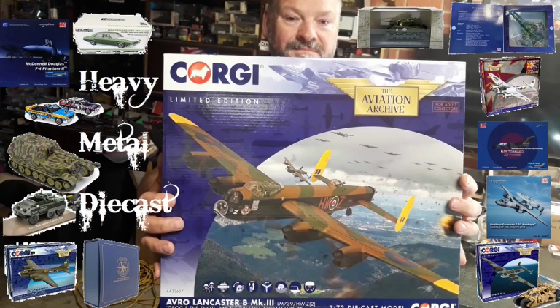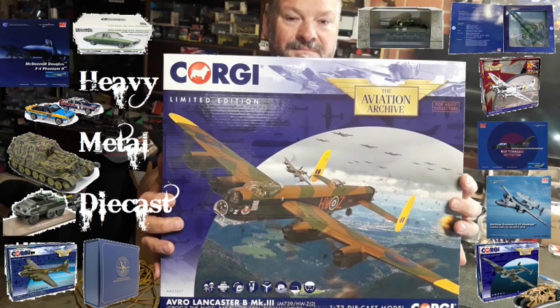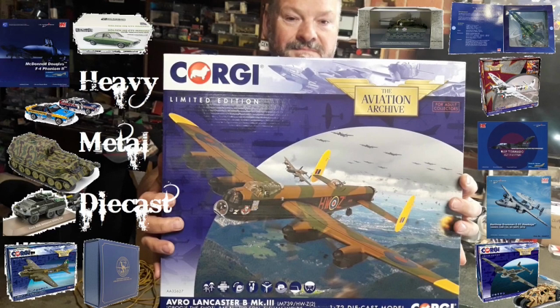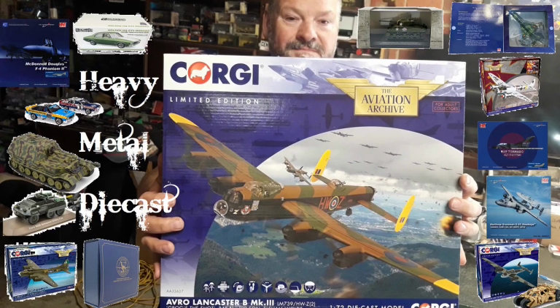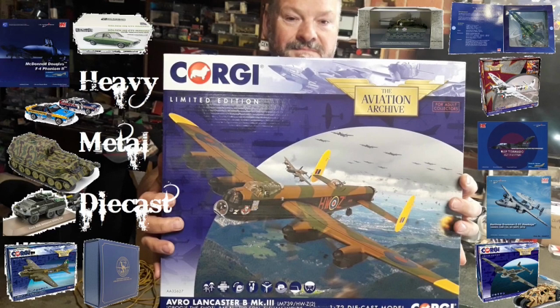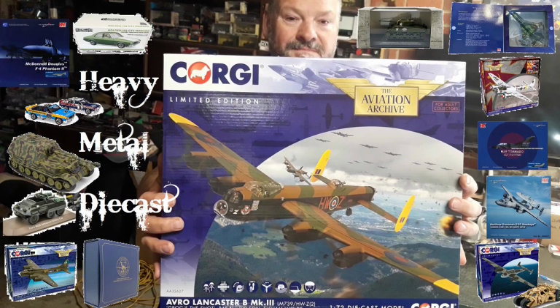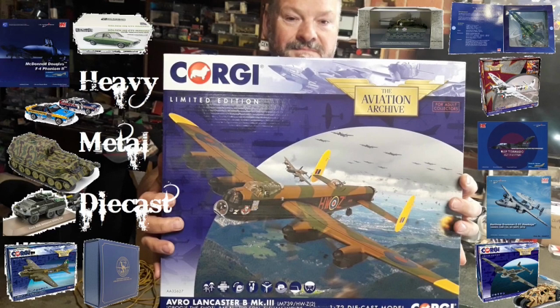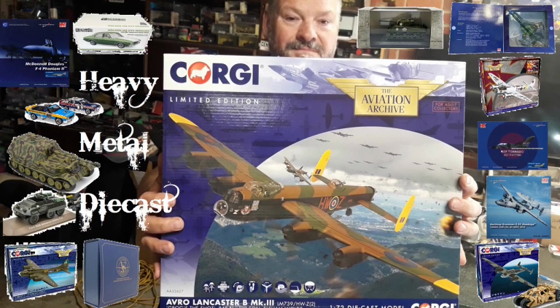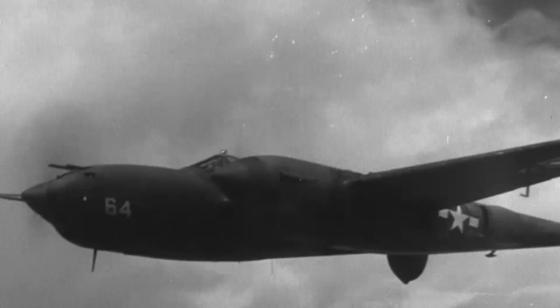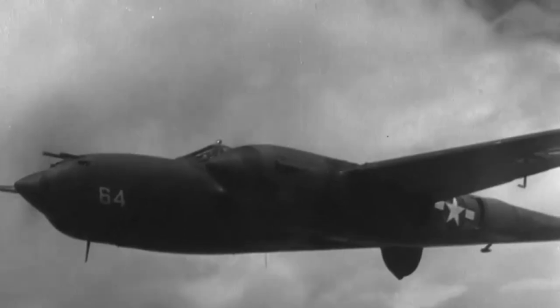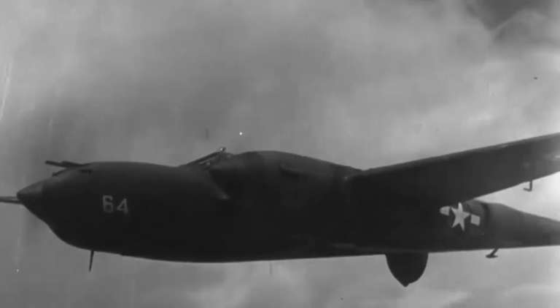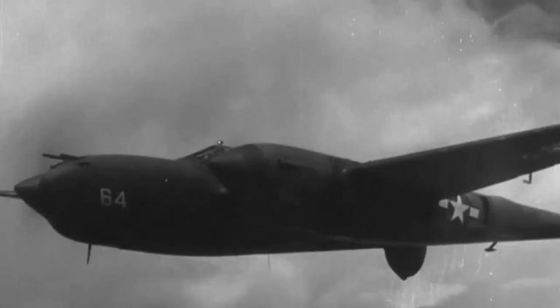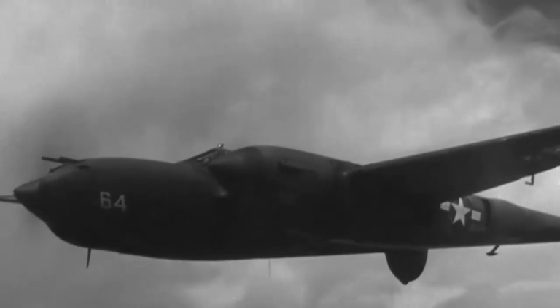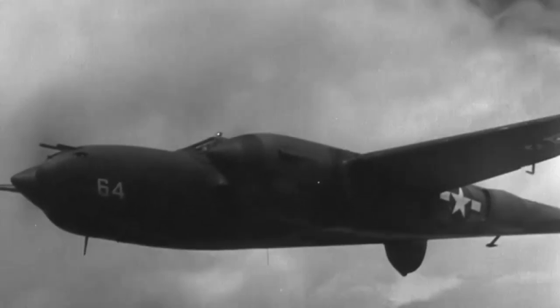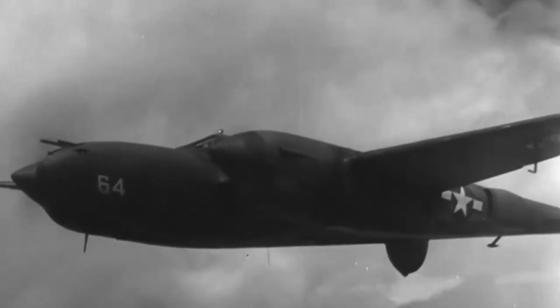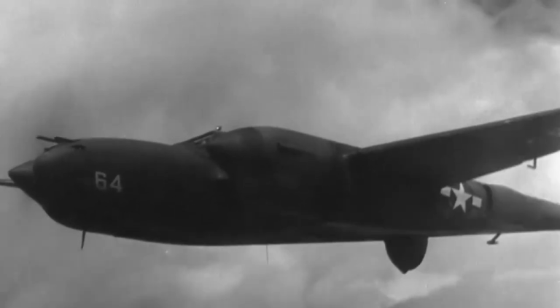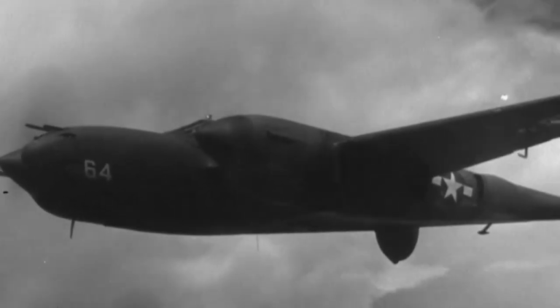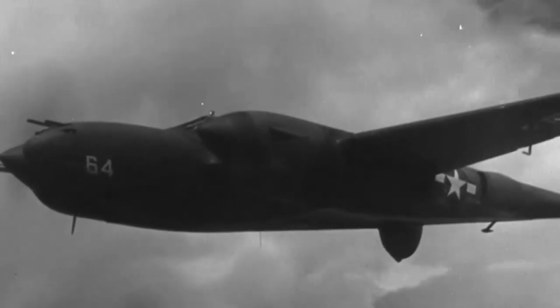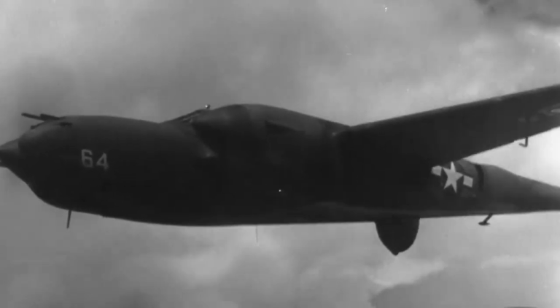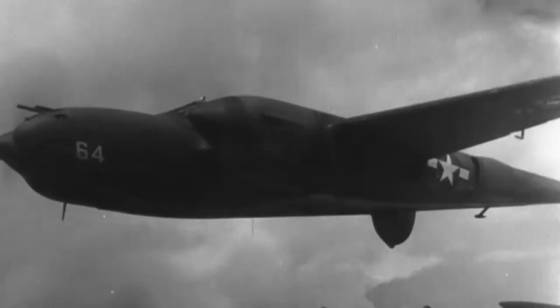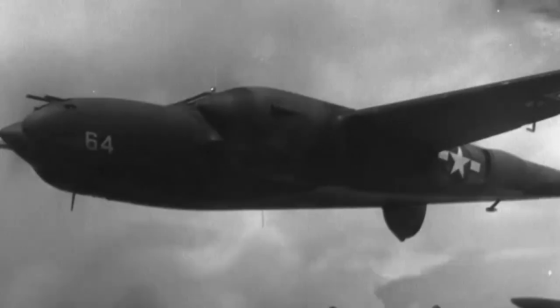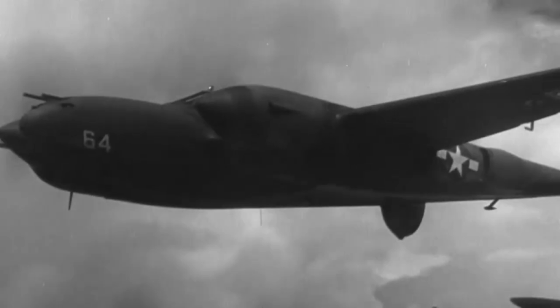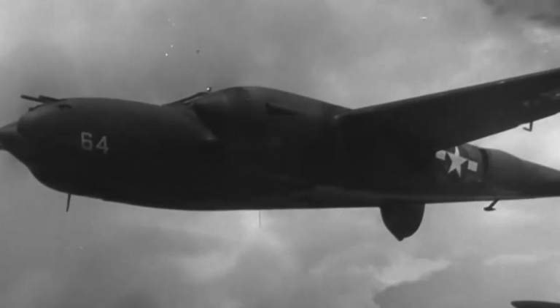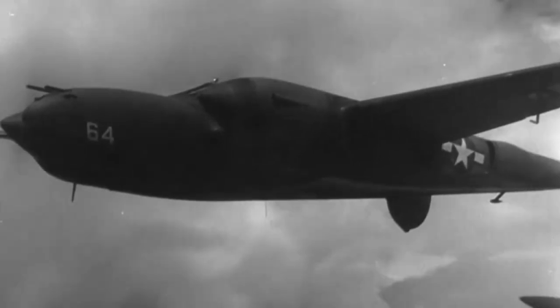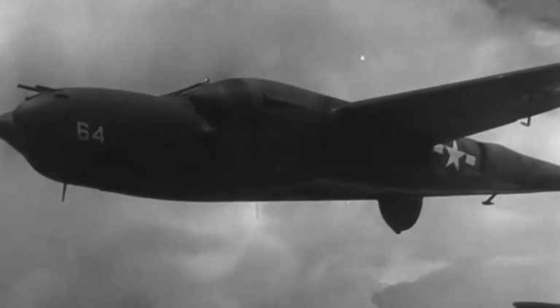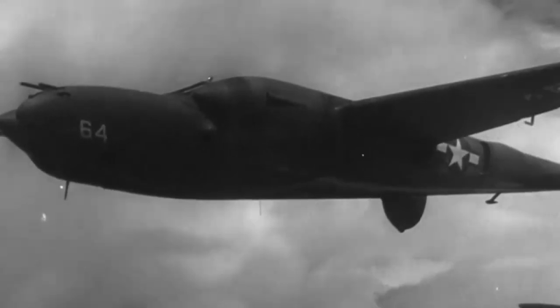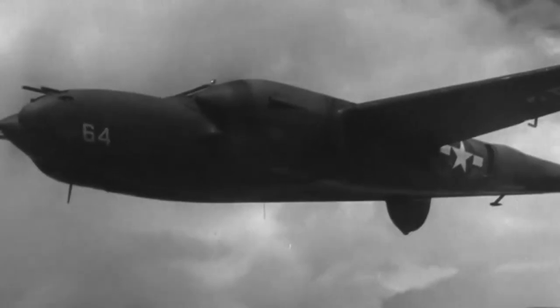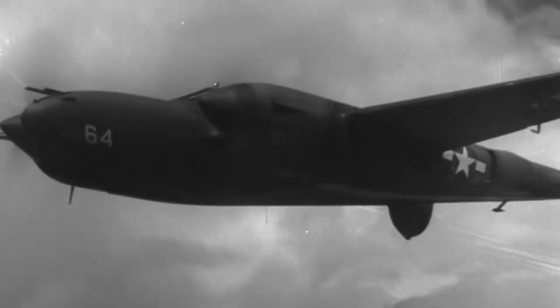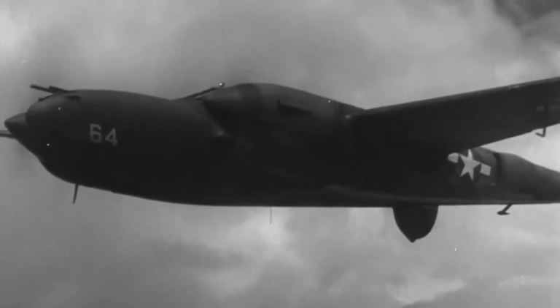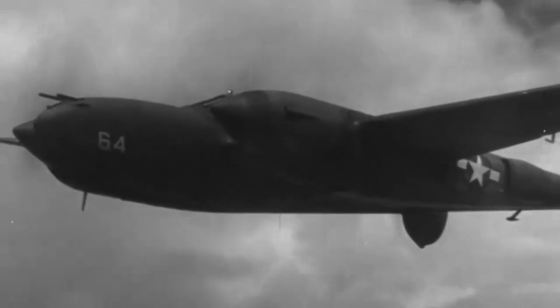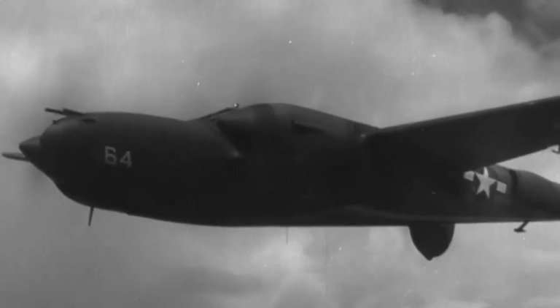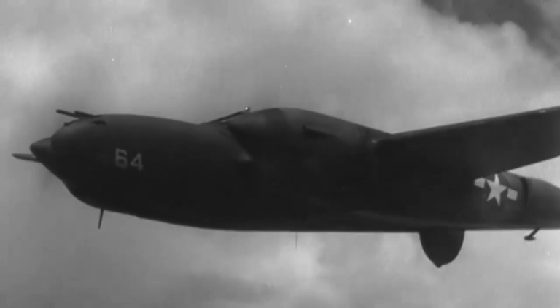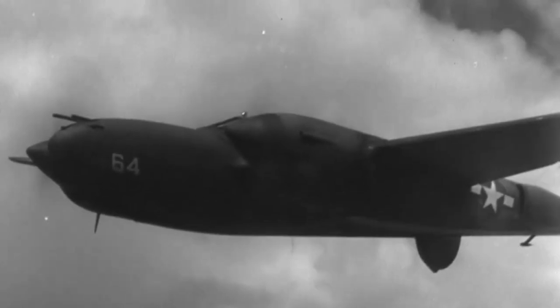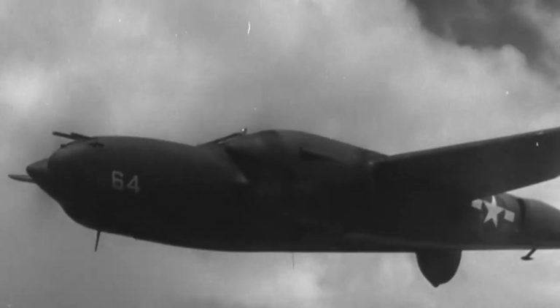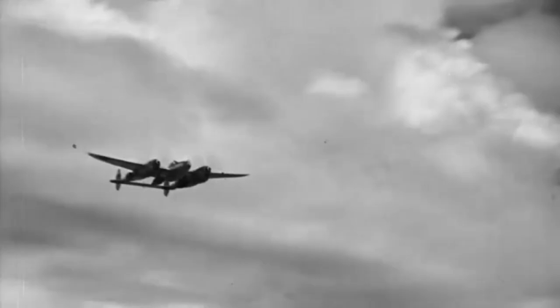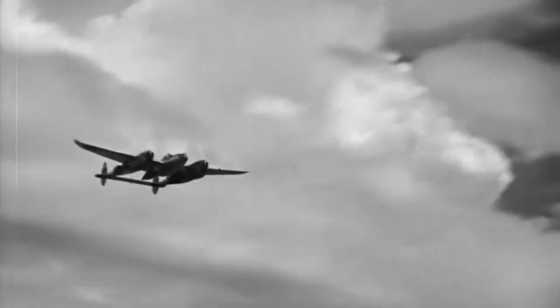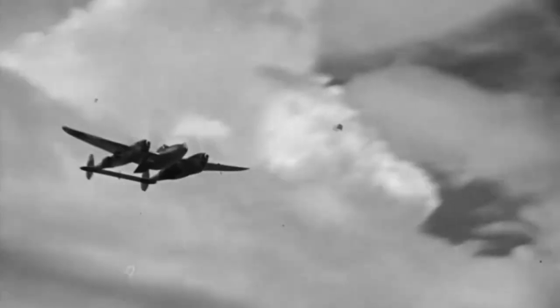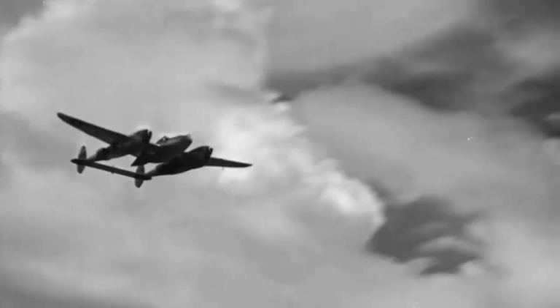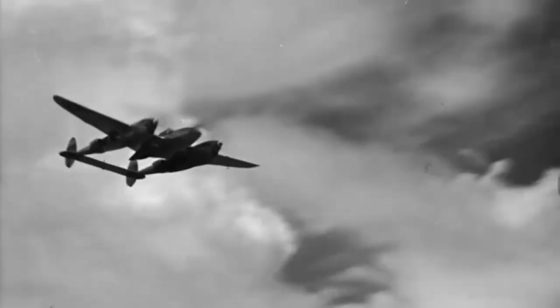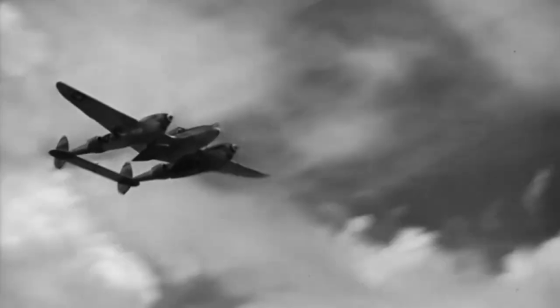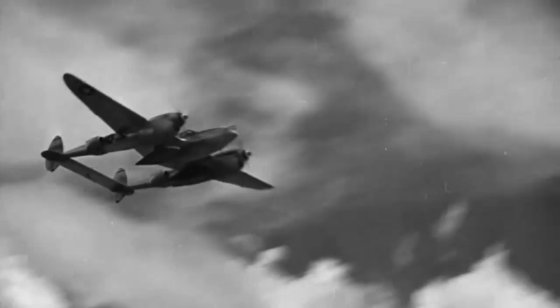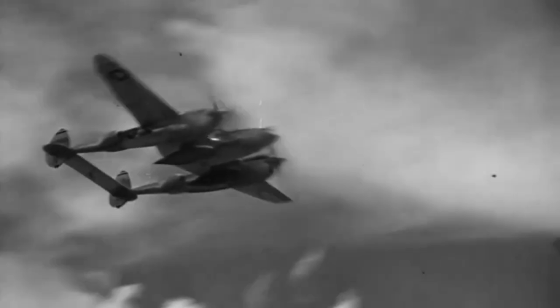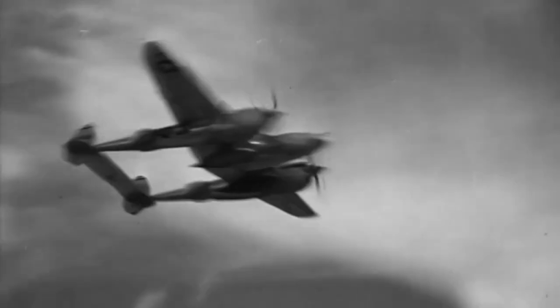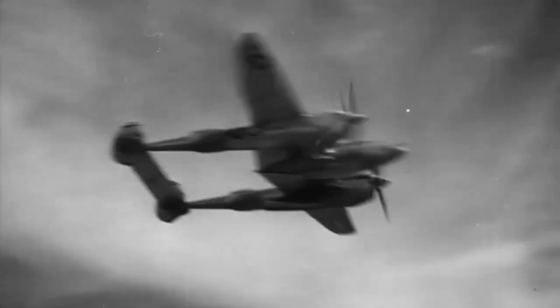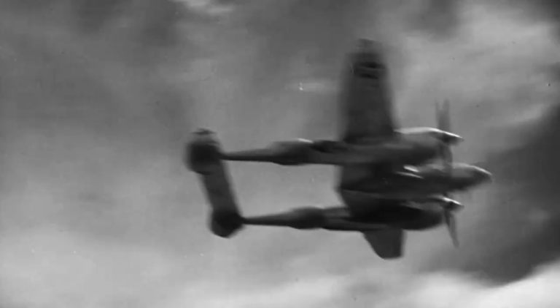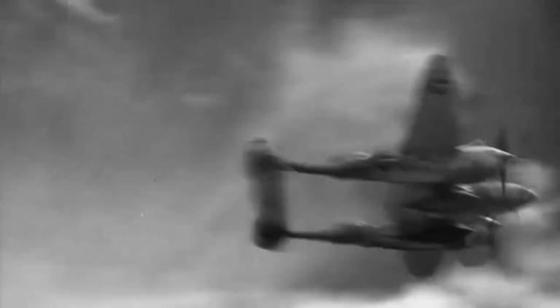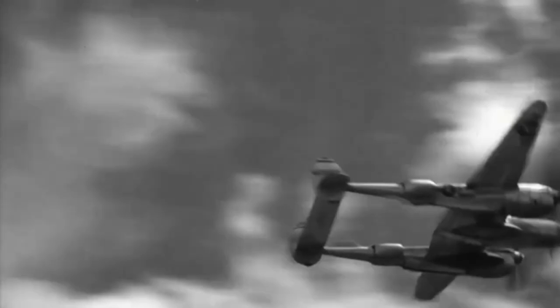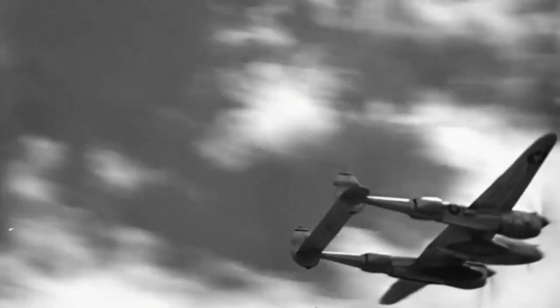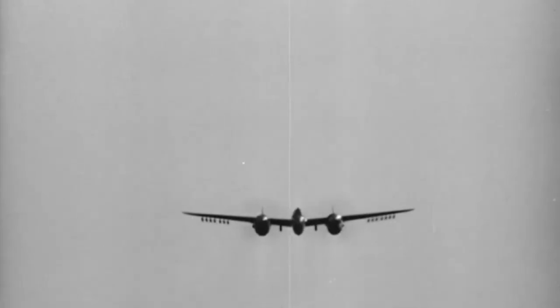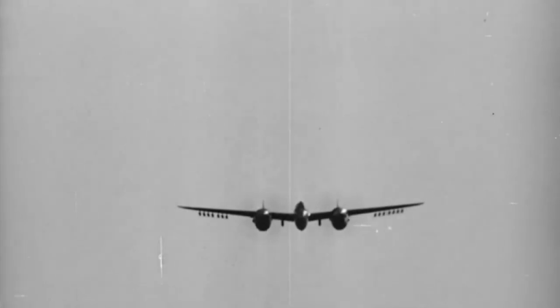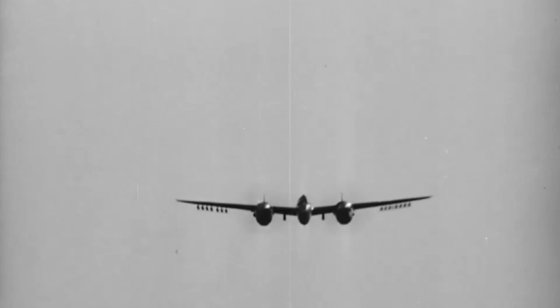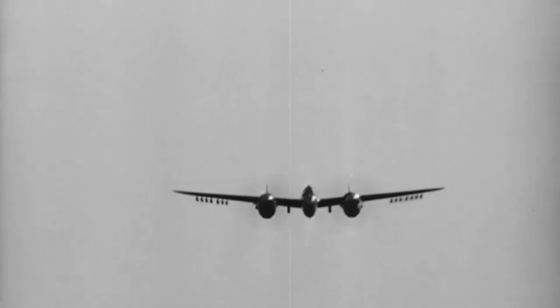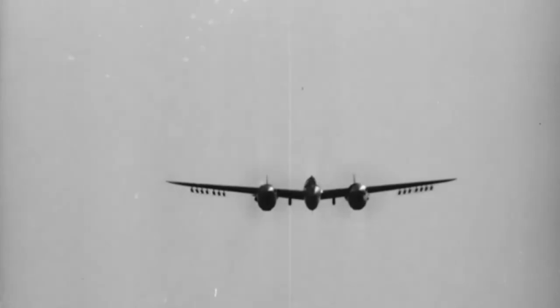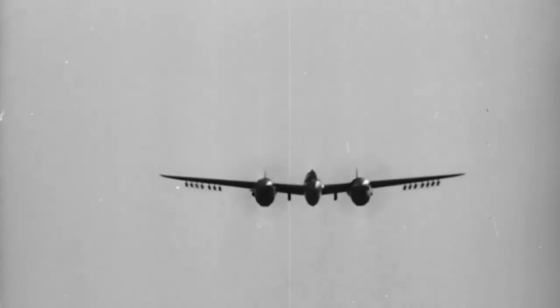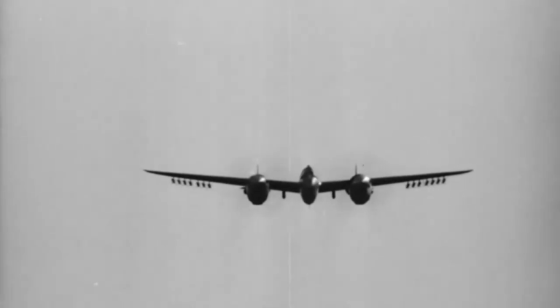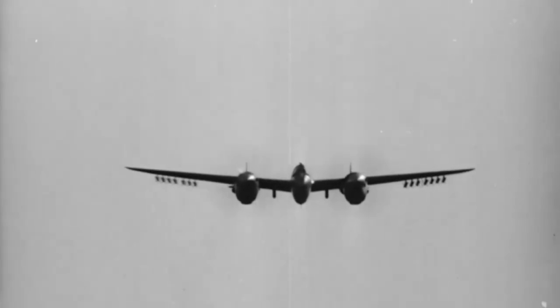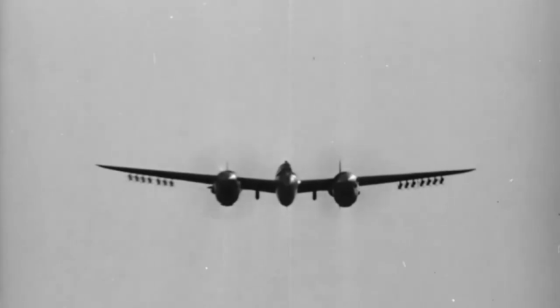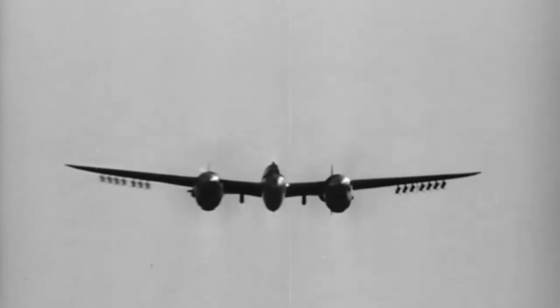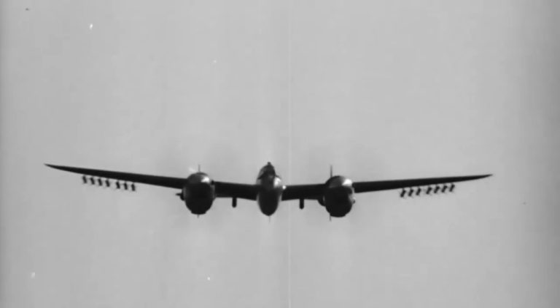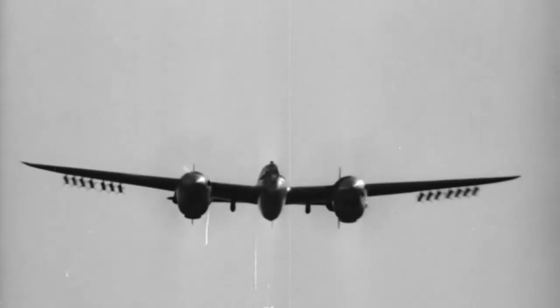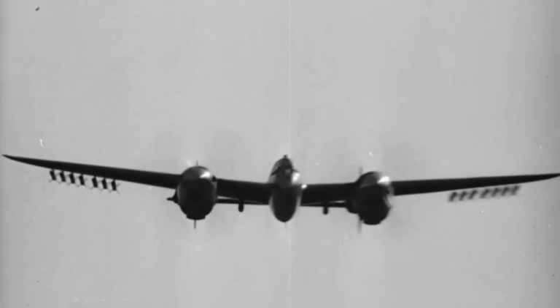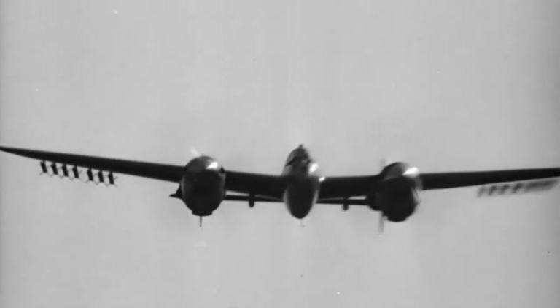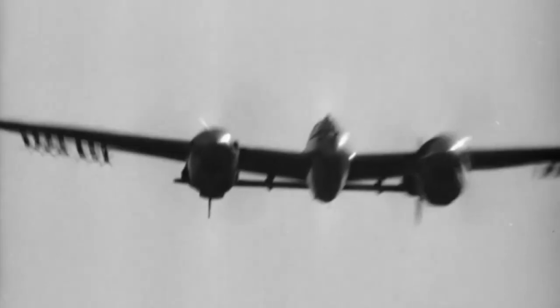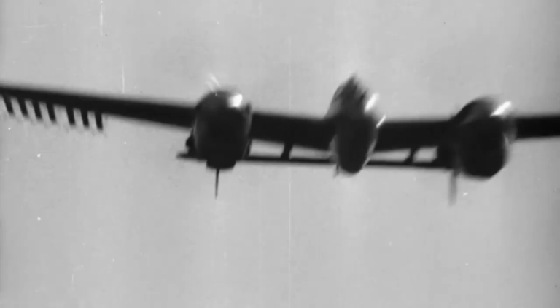The P-38 Lightning earns its name. It's fast, powerful, and deadly.